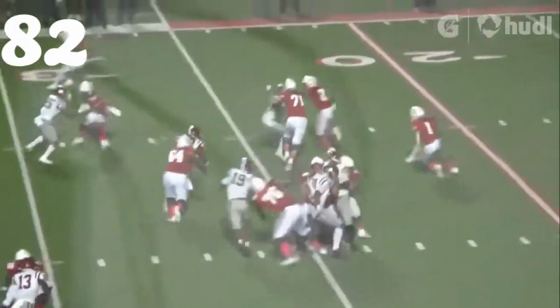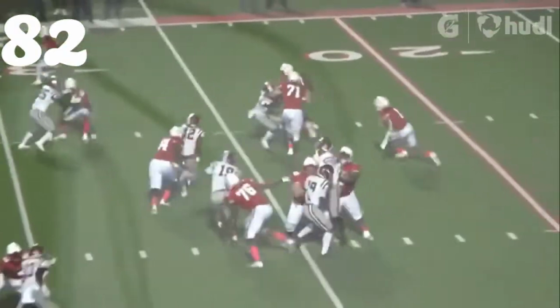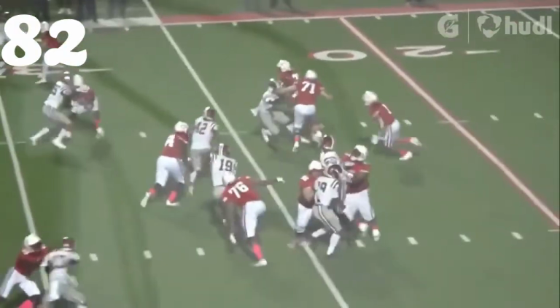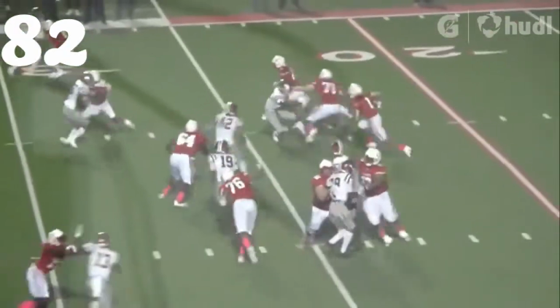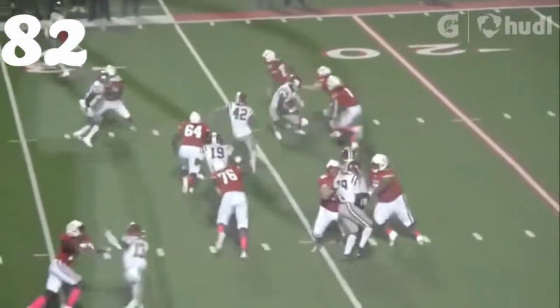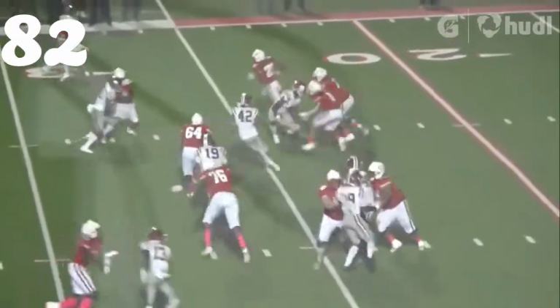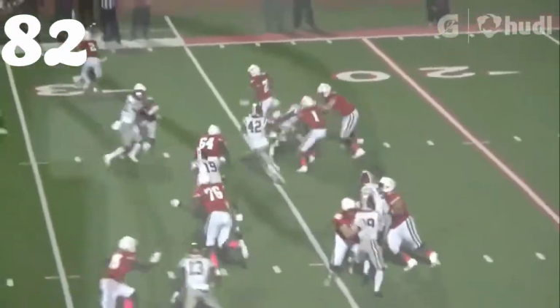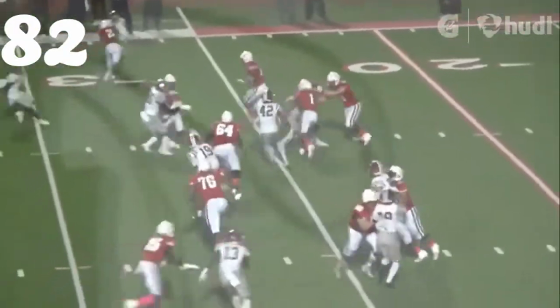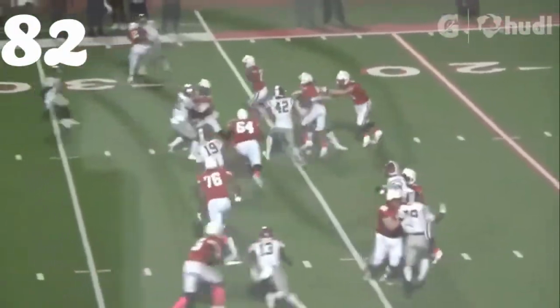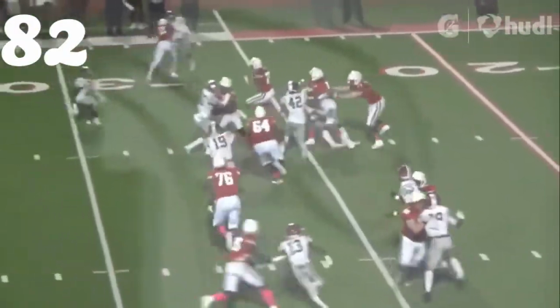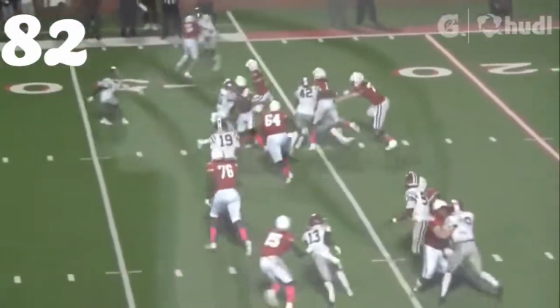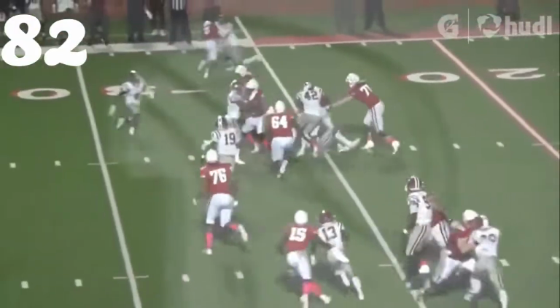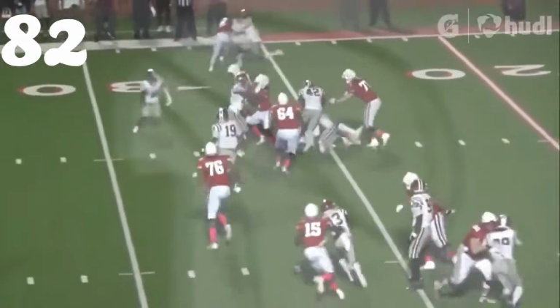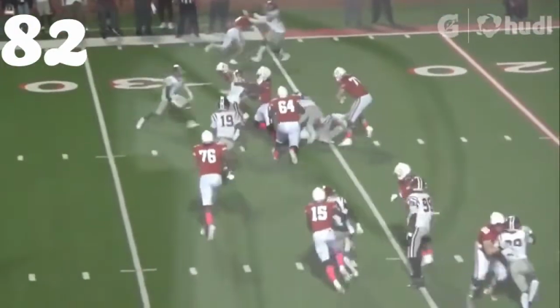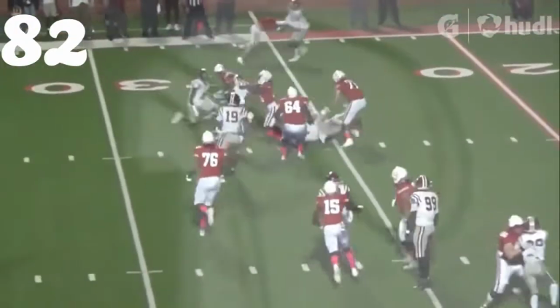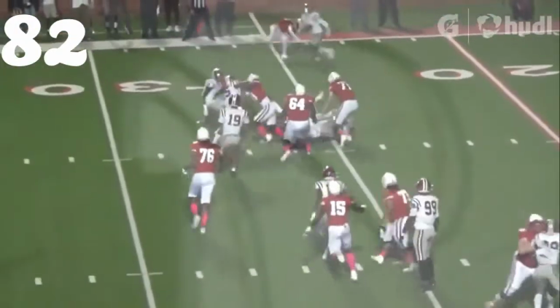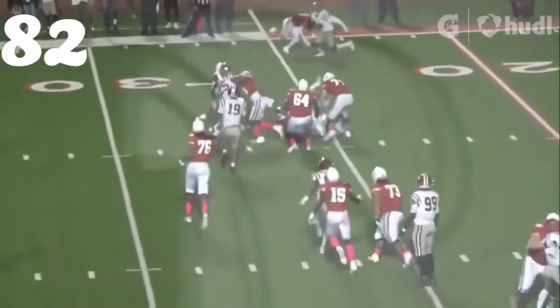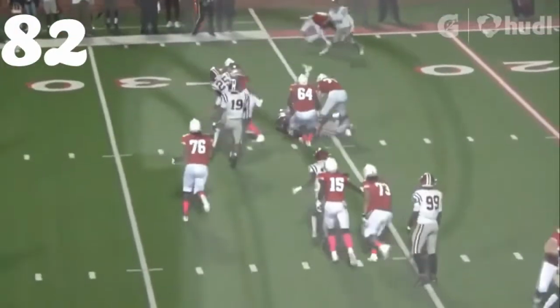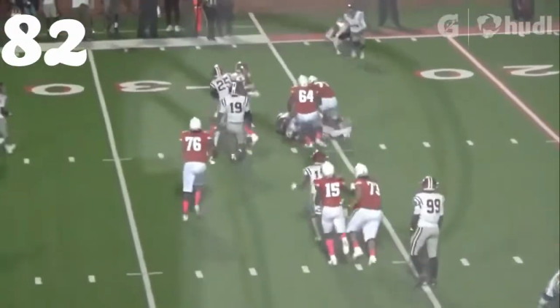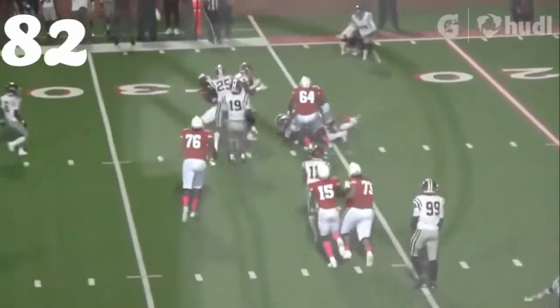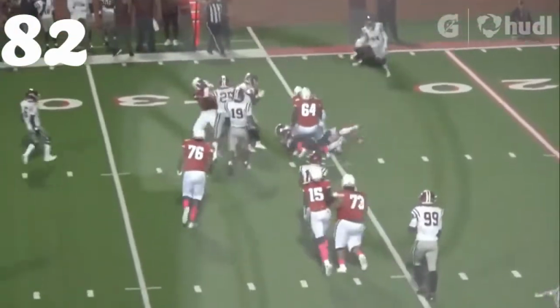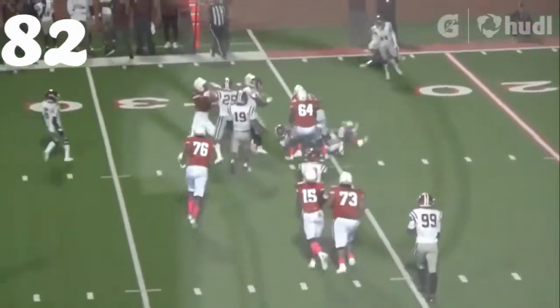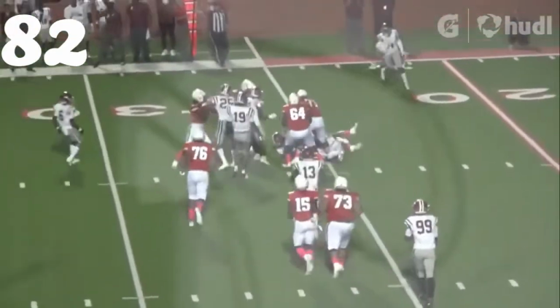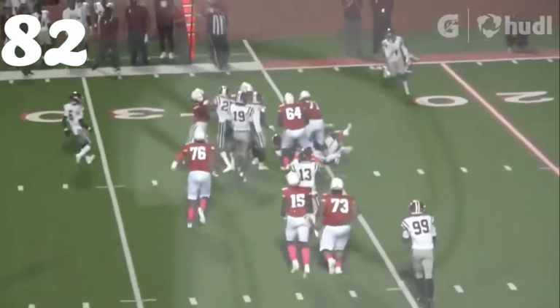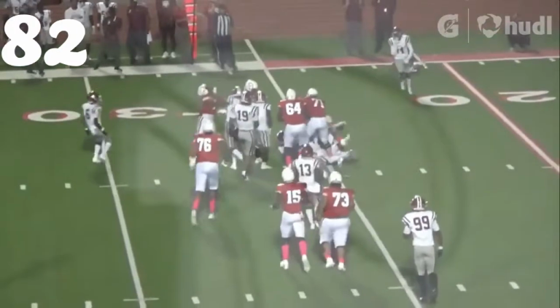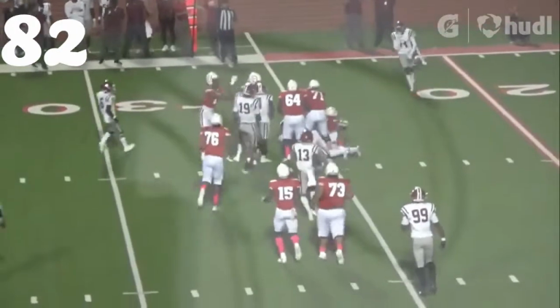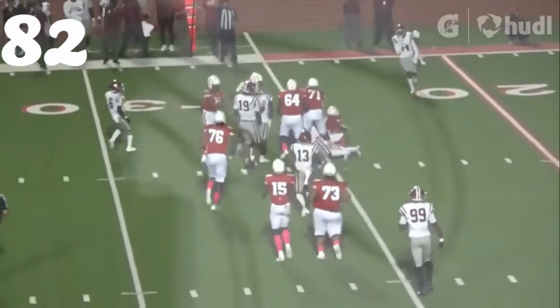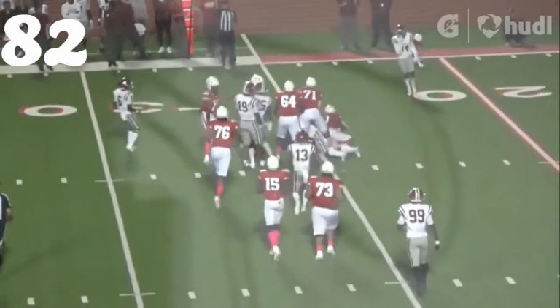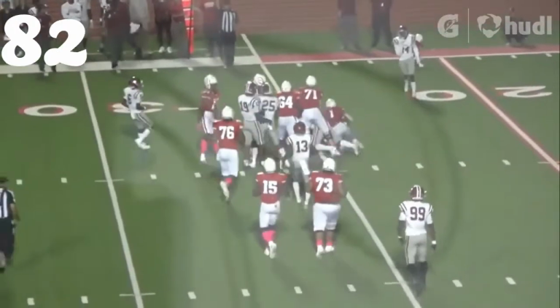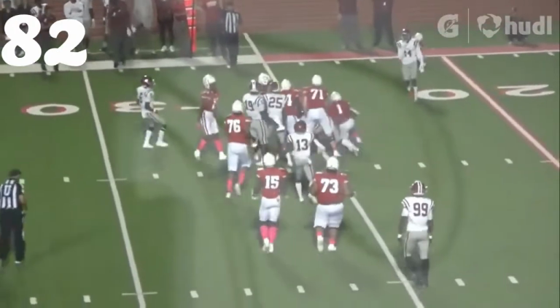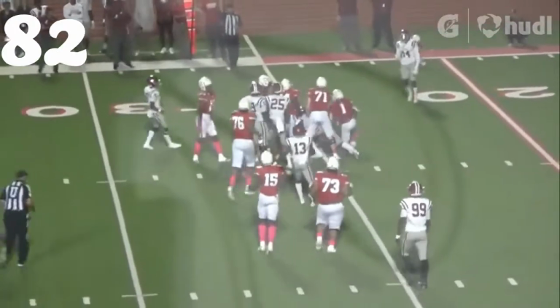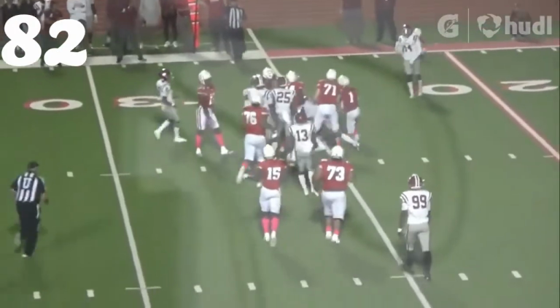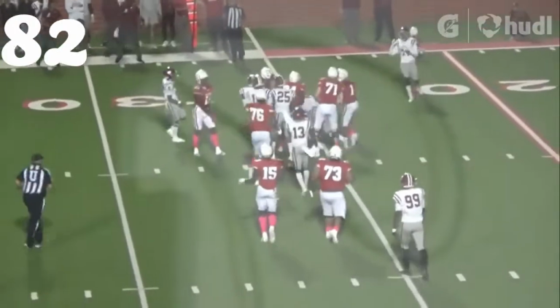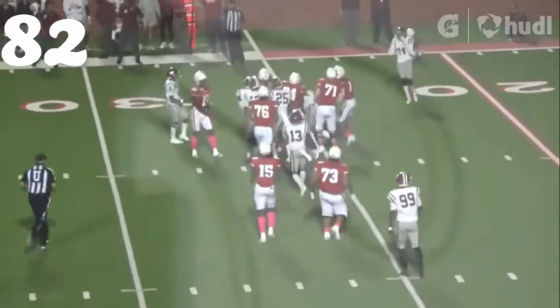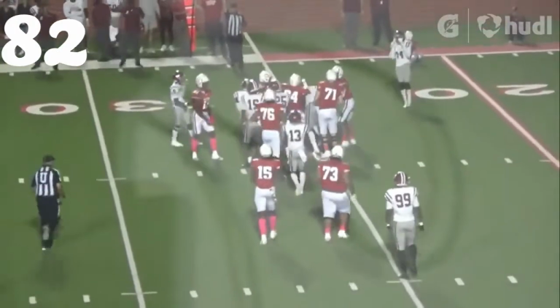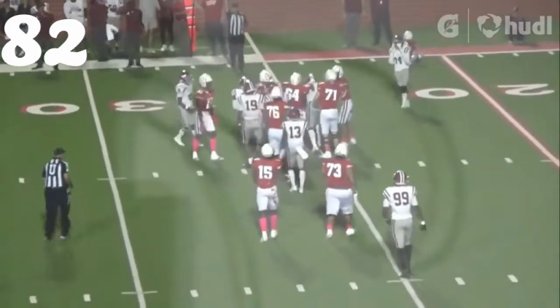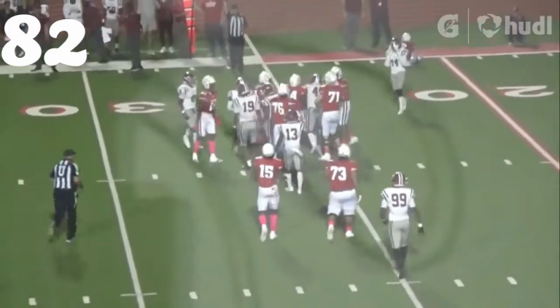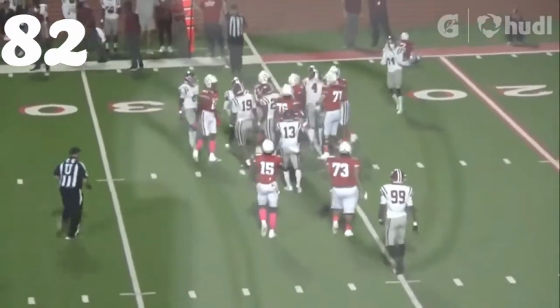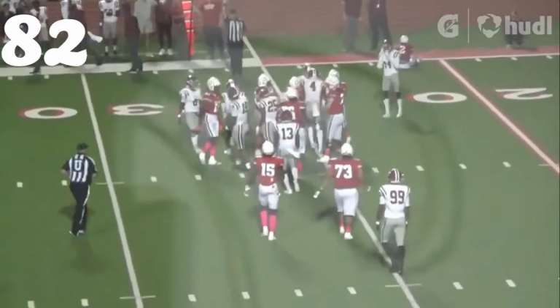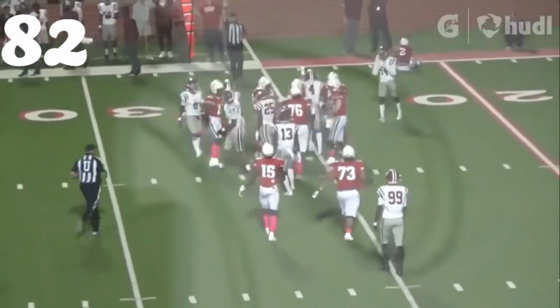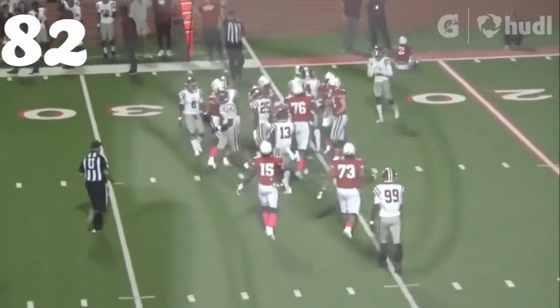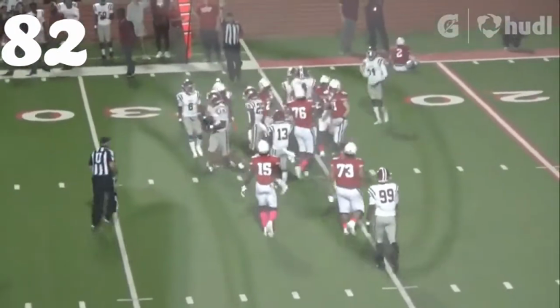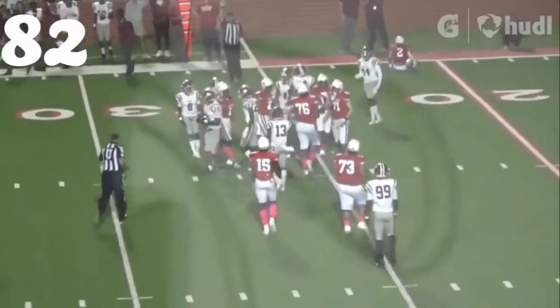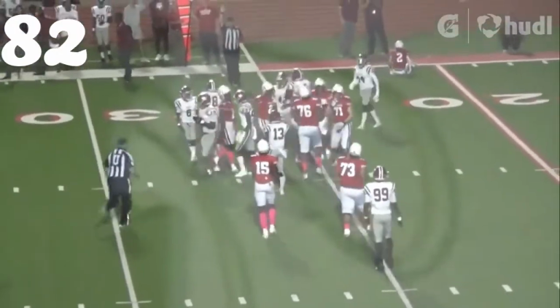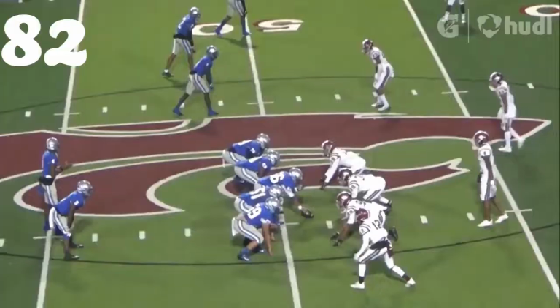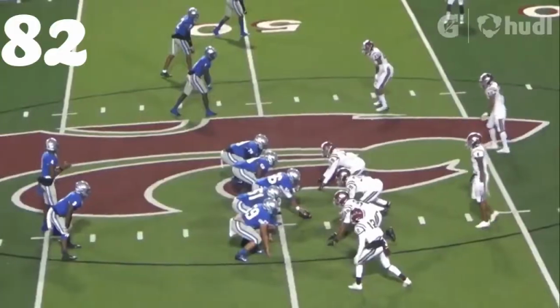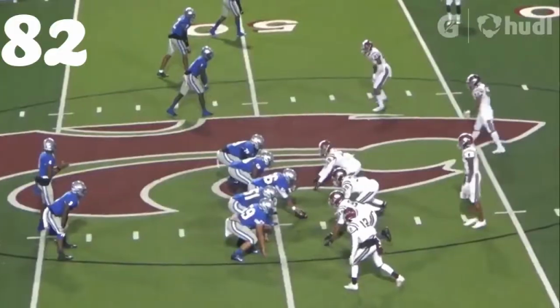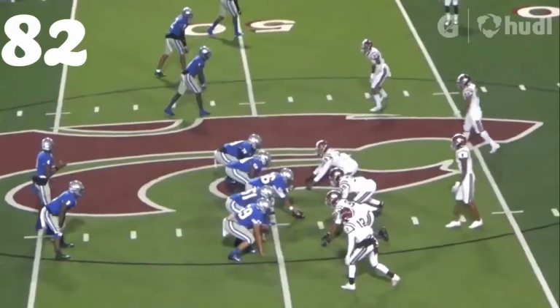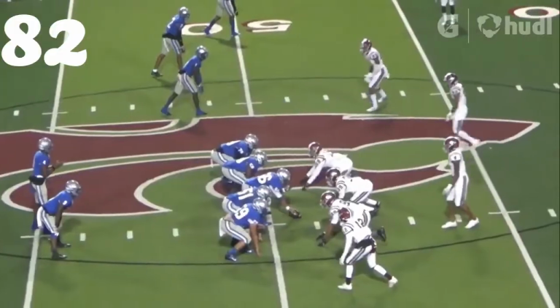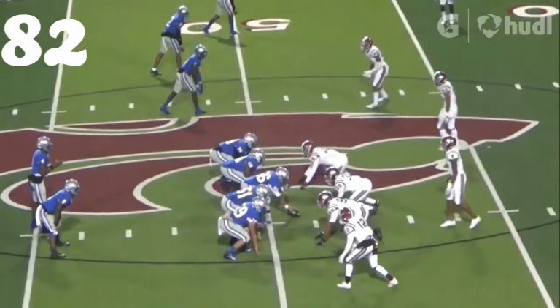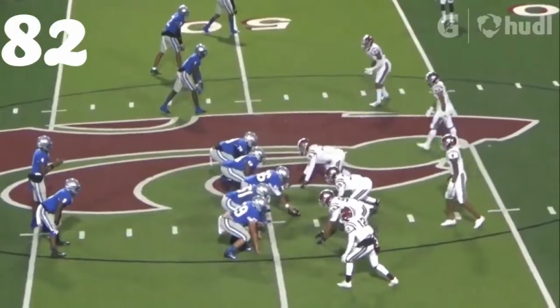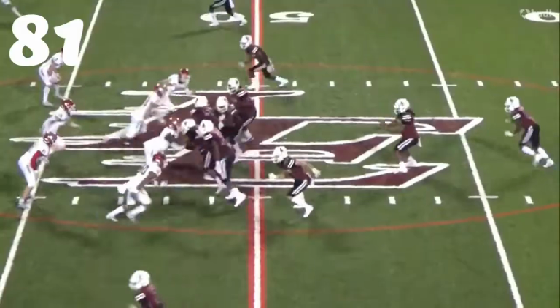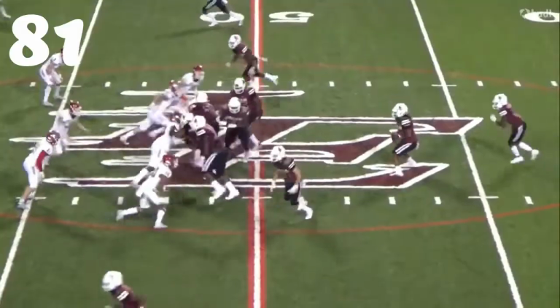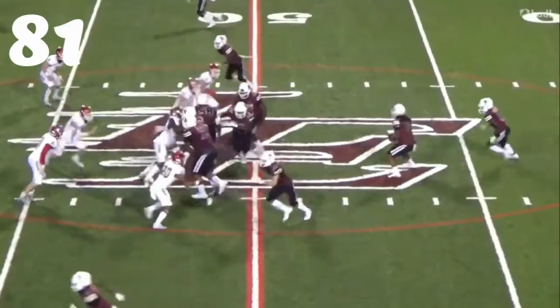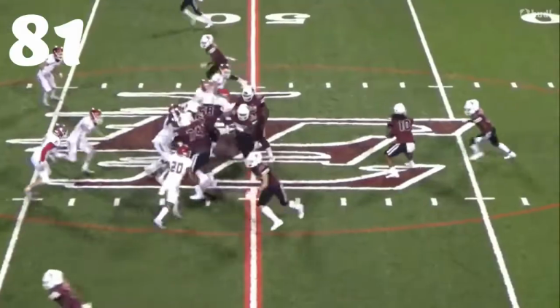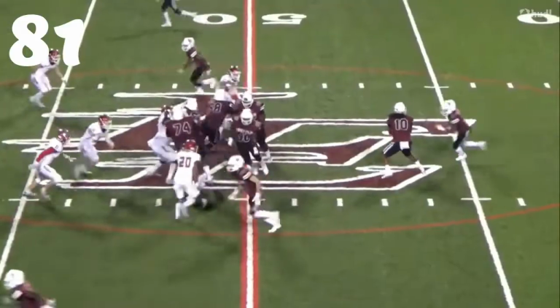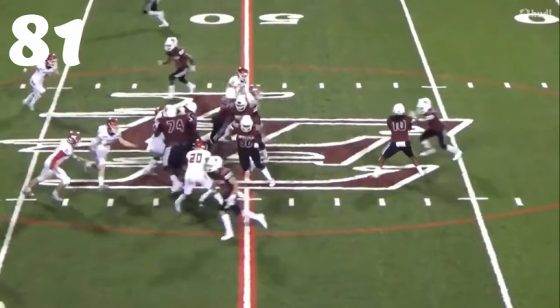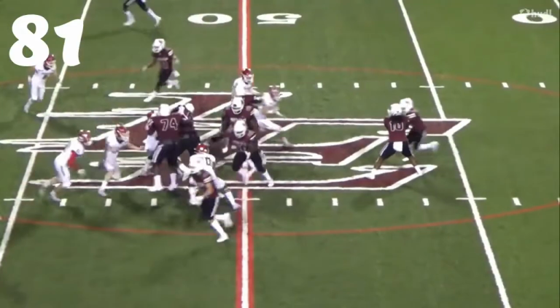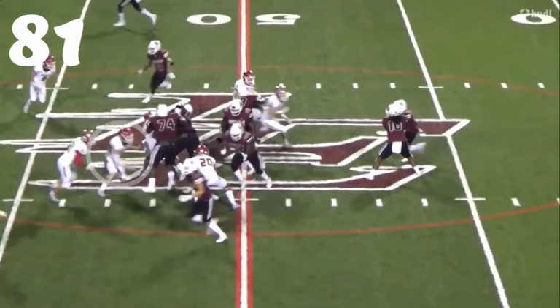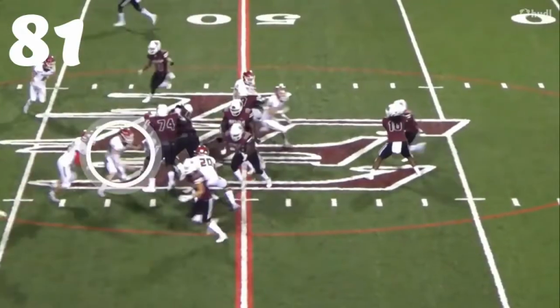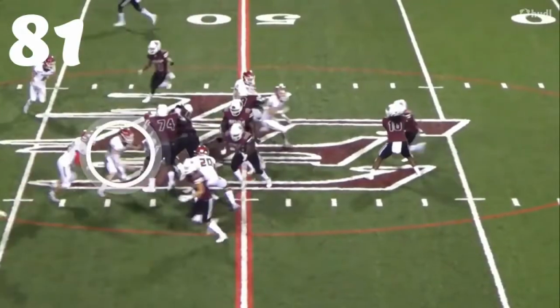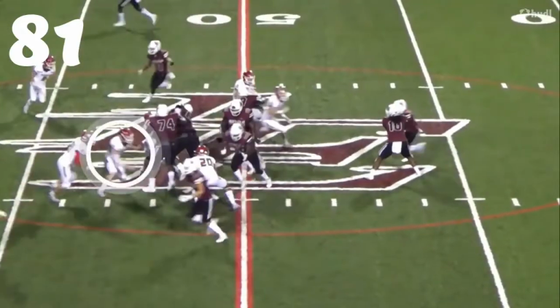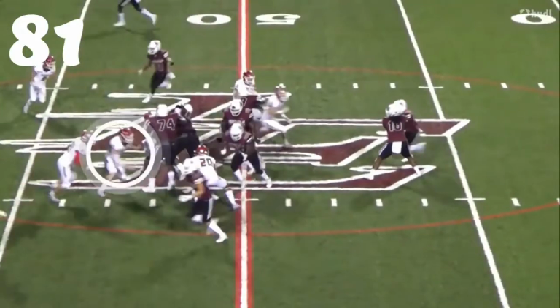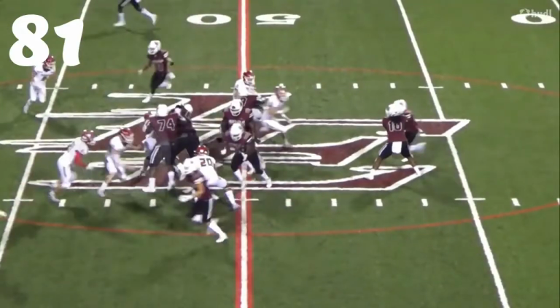At number 82, Ty Anthony Smith — great job of defeating the tackle and getting the jet sweep in the backfield for a loss.